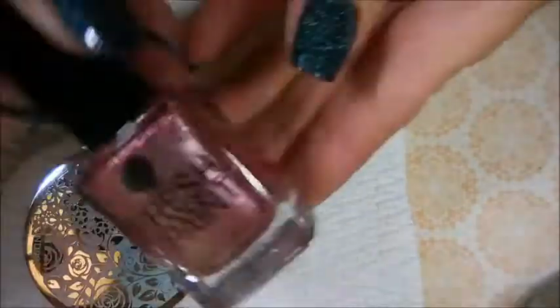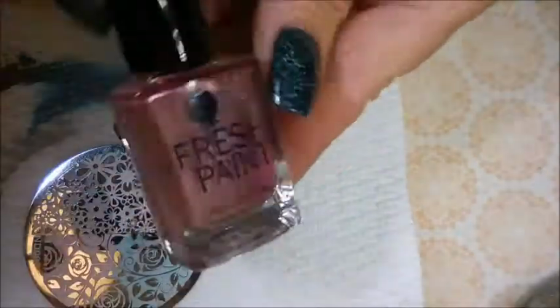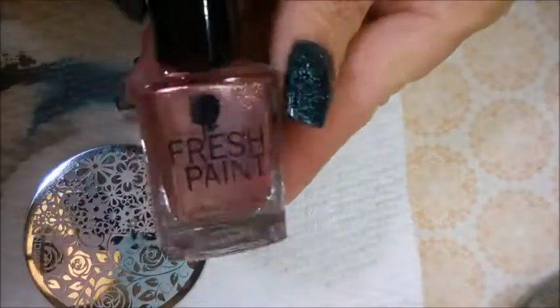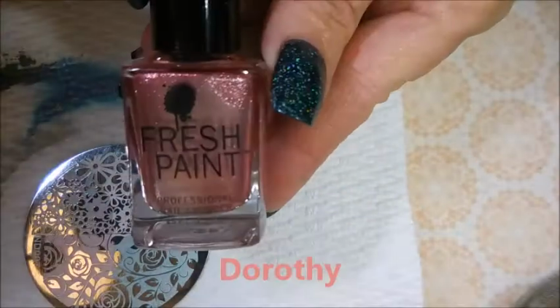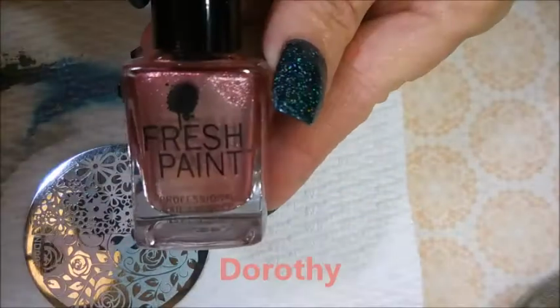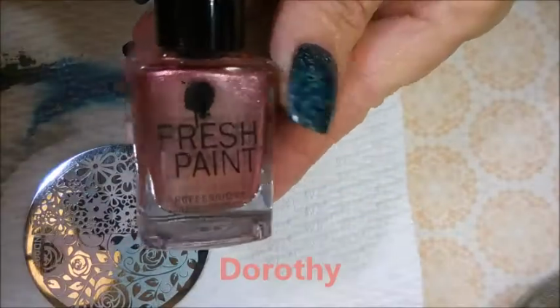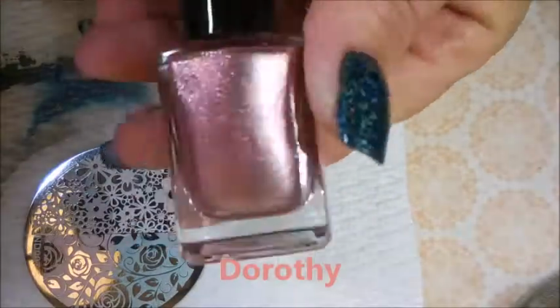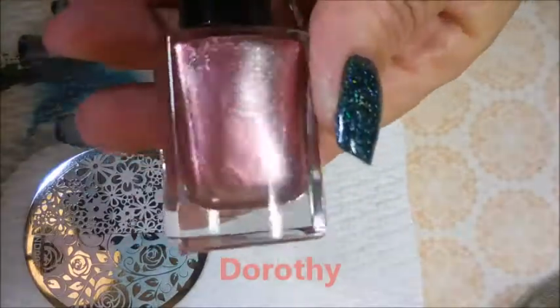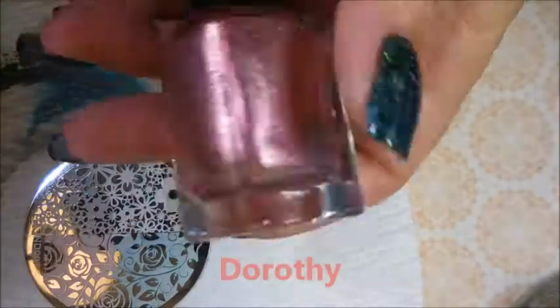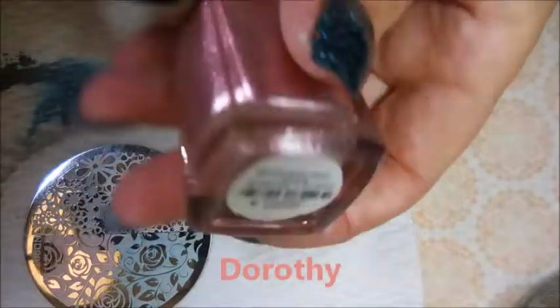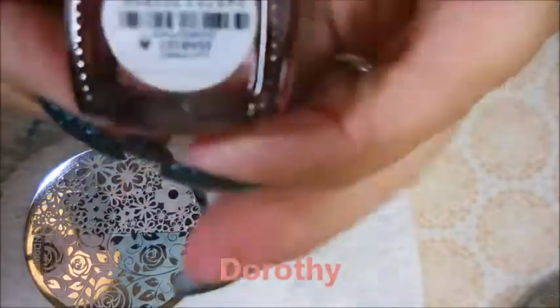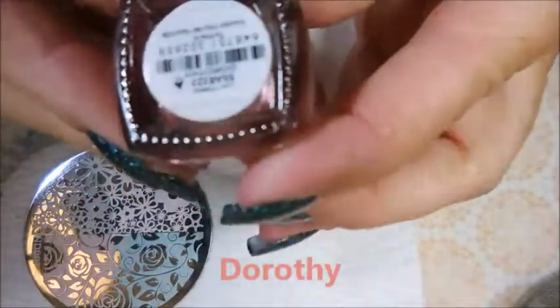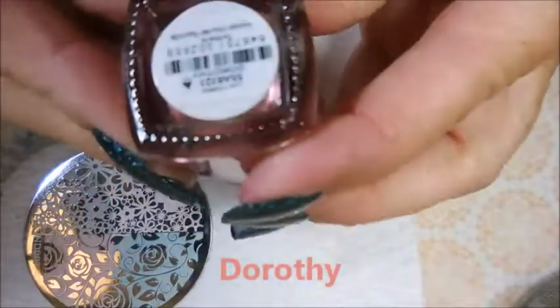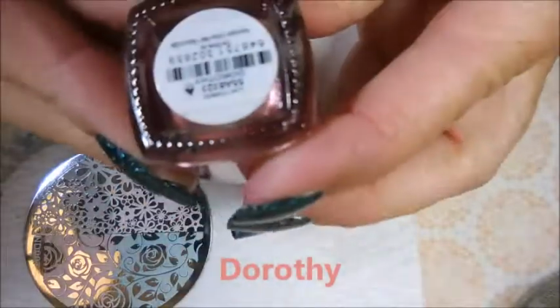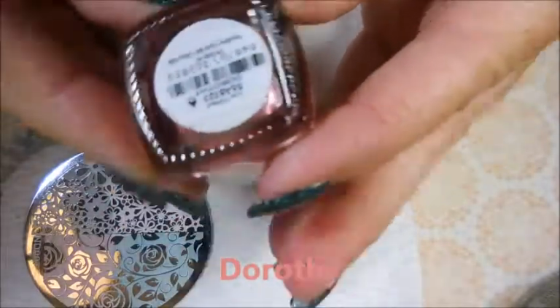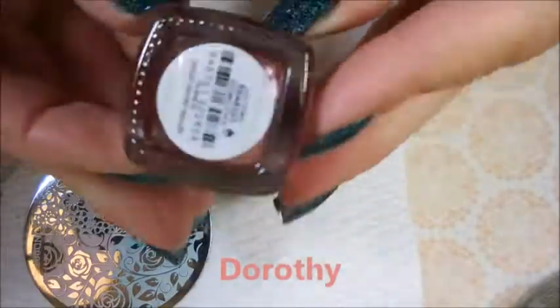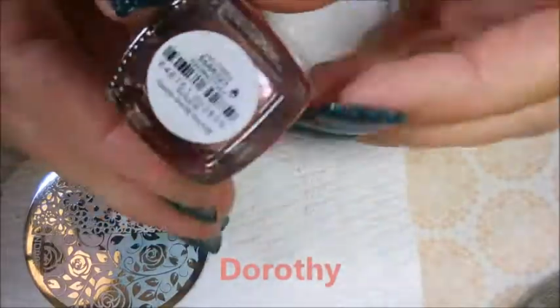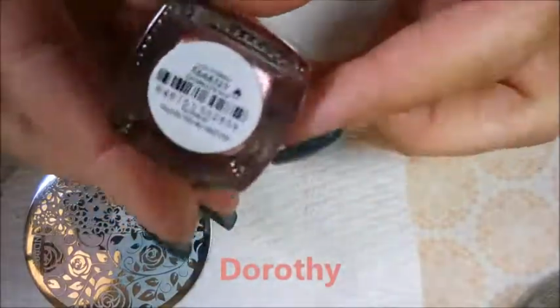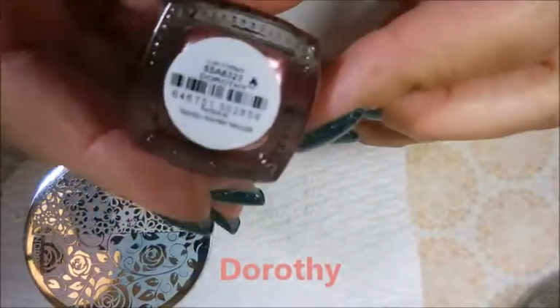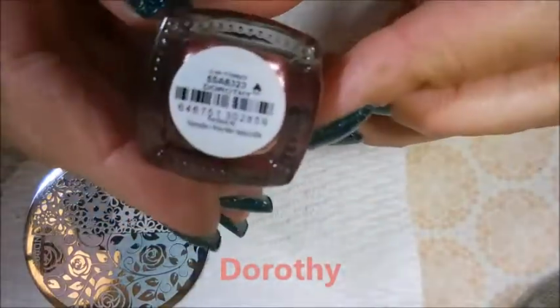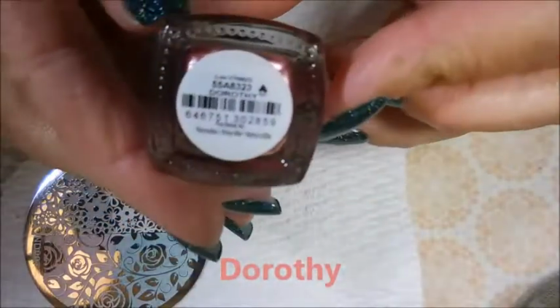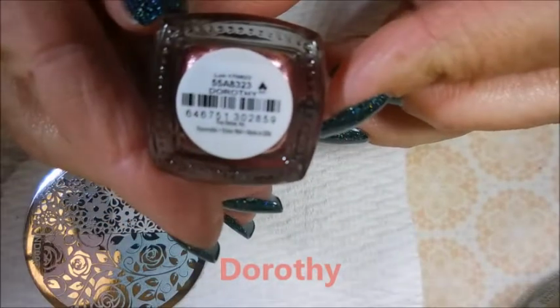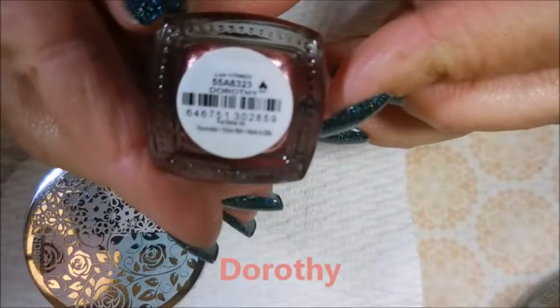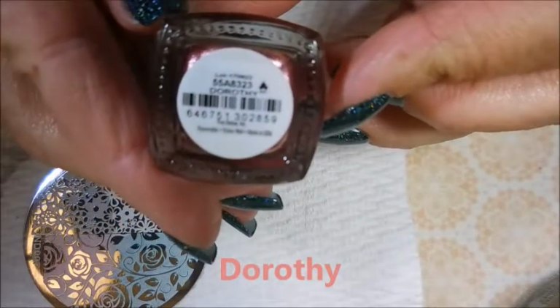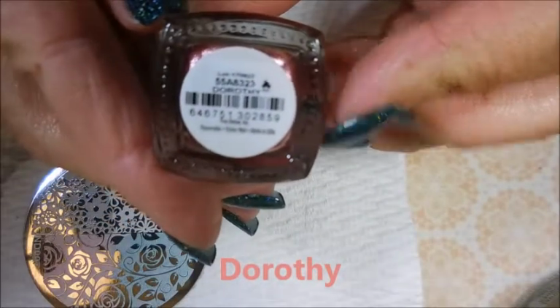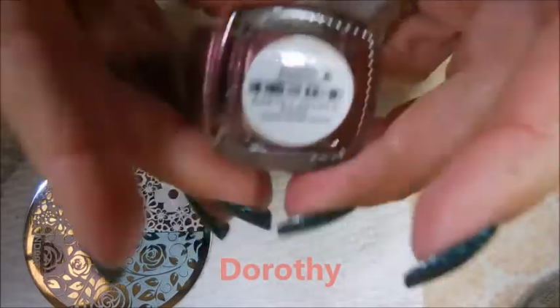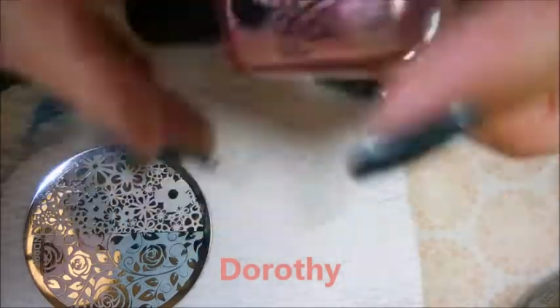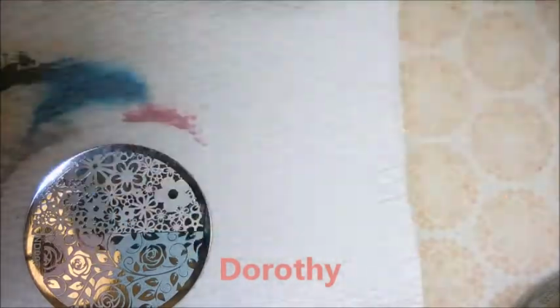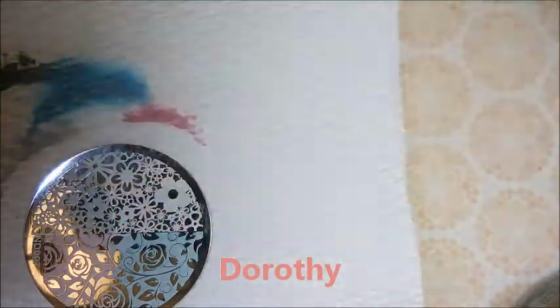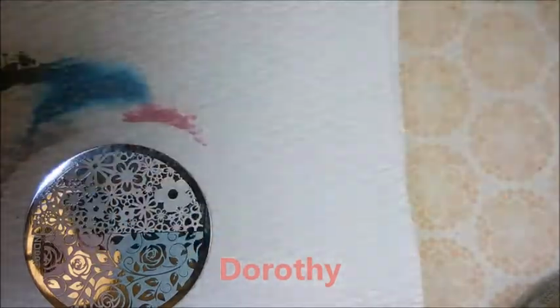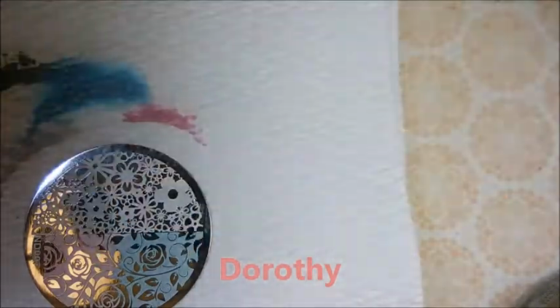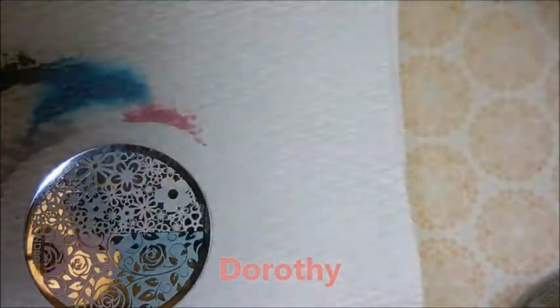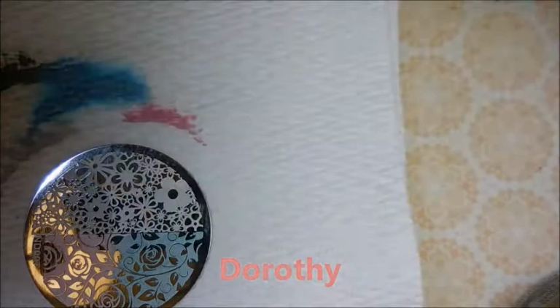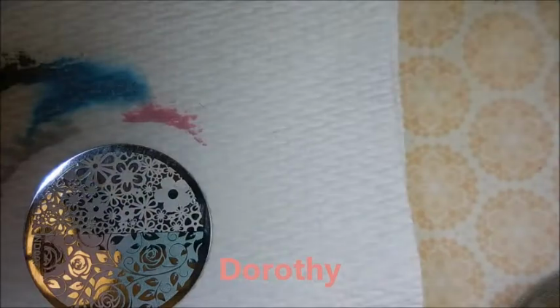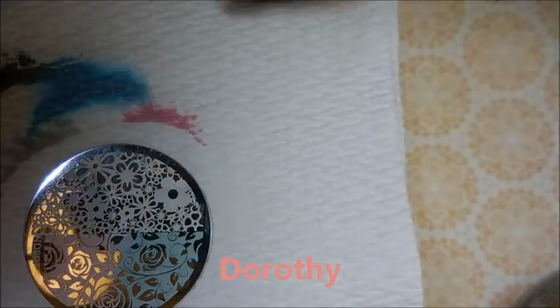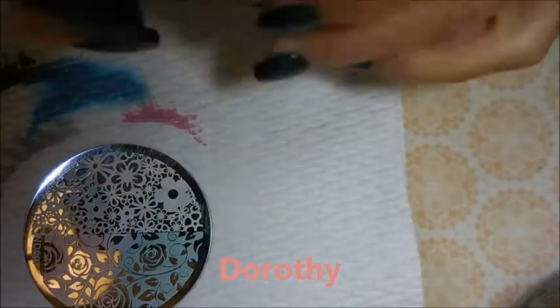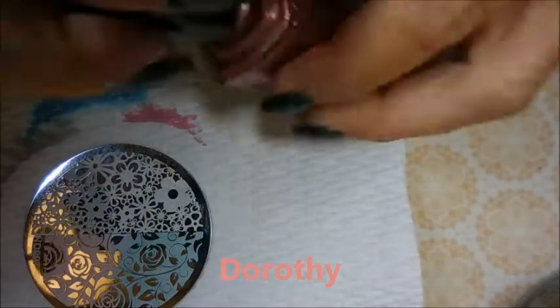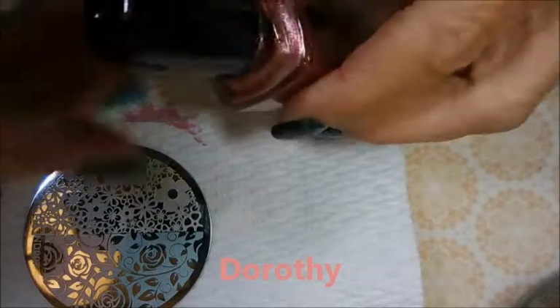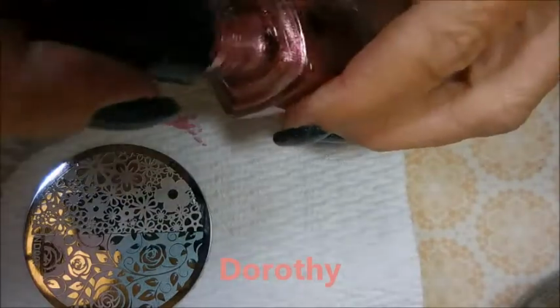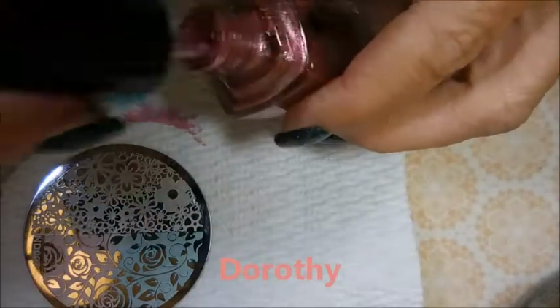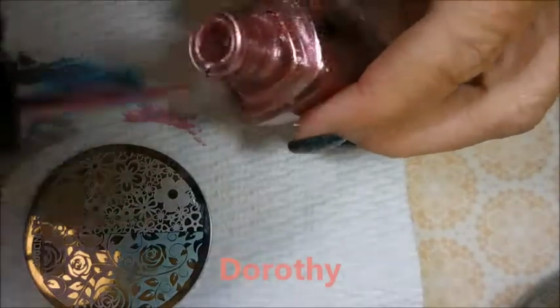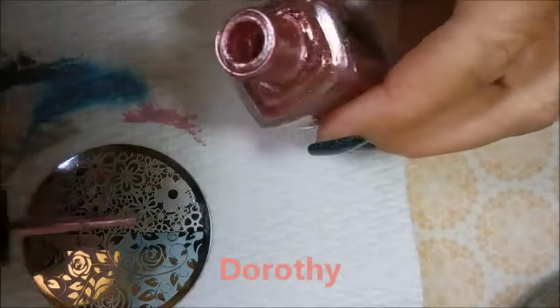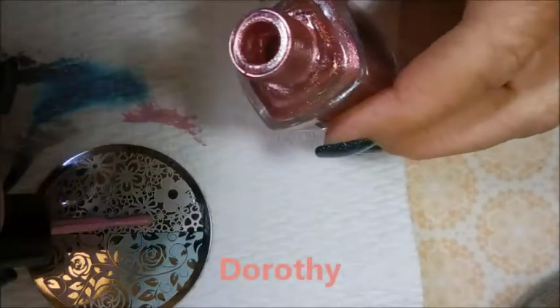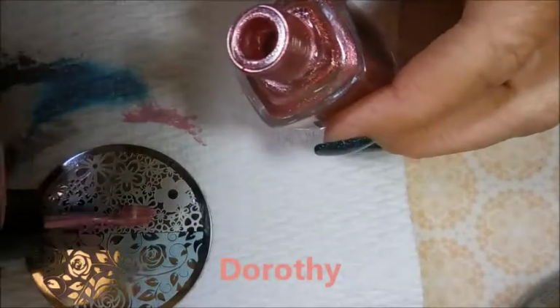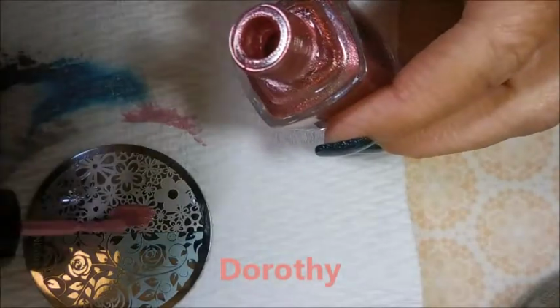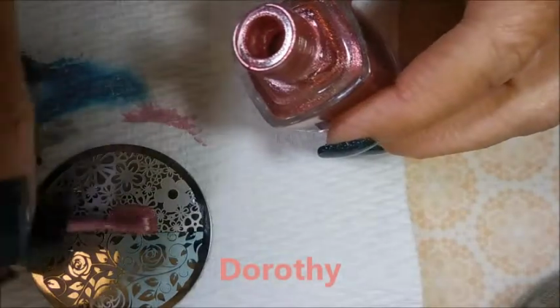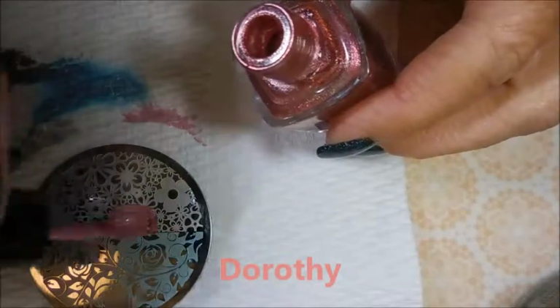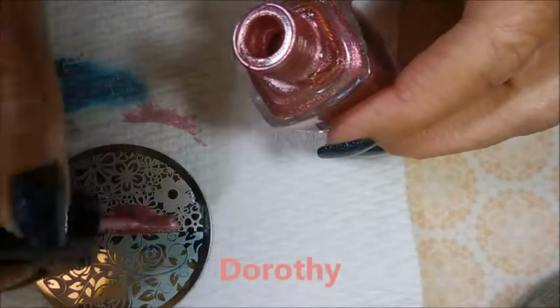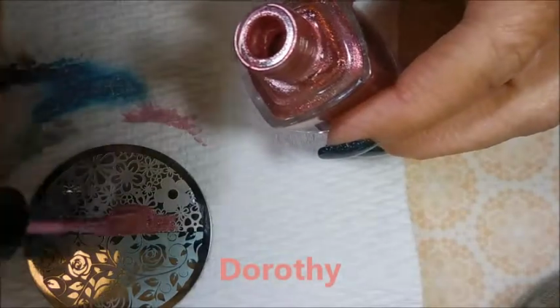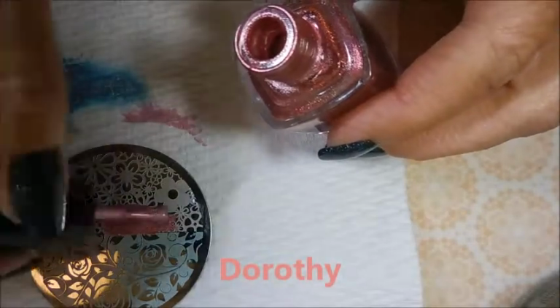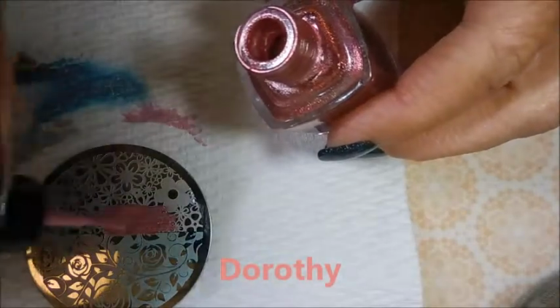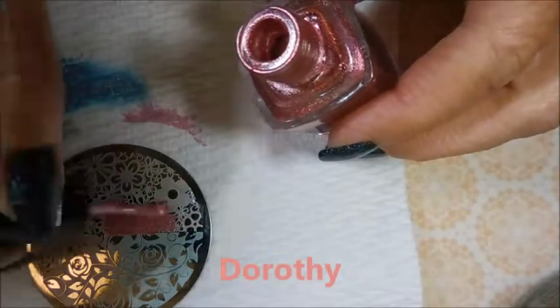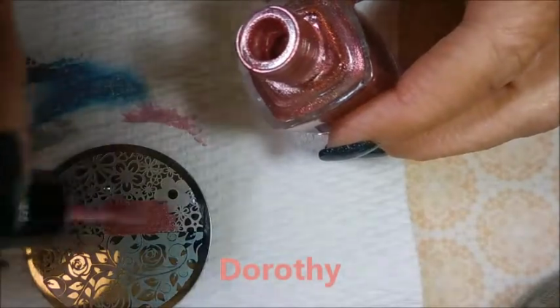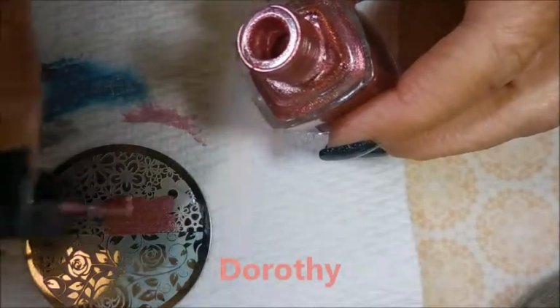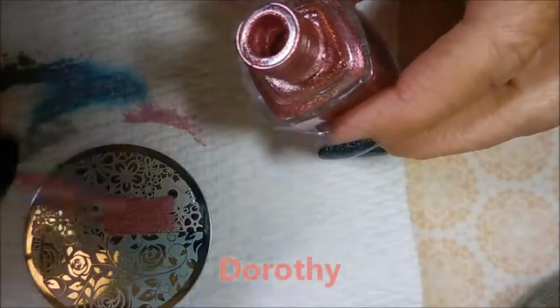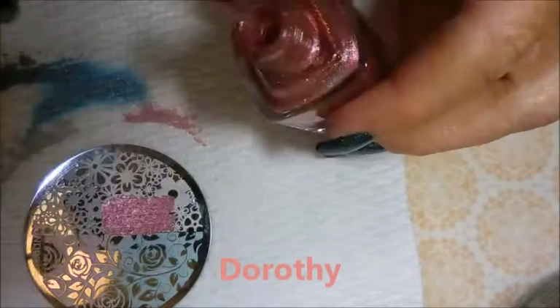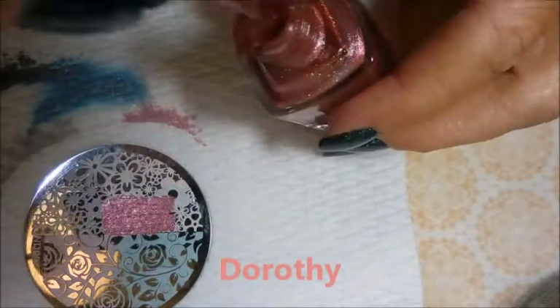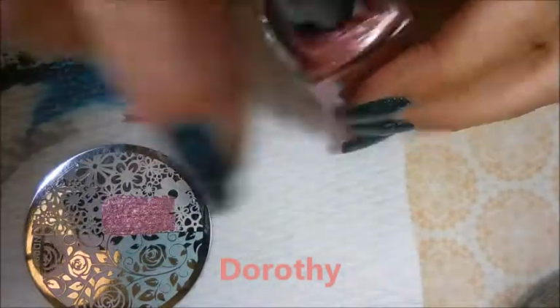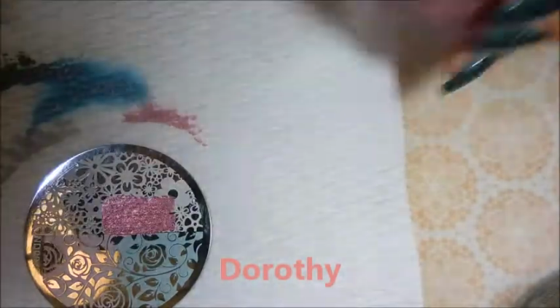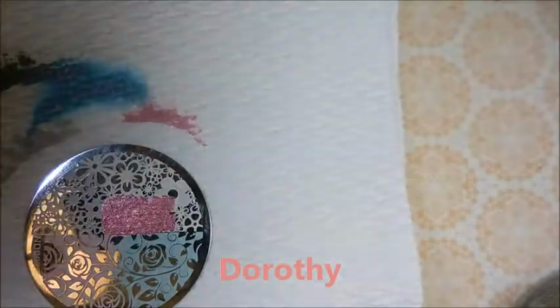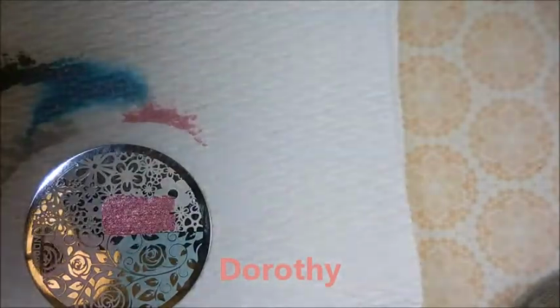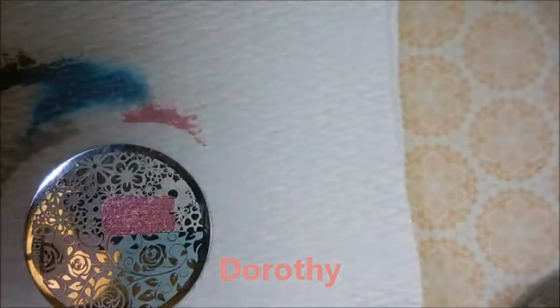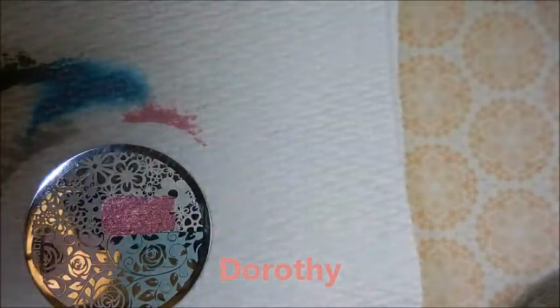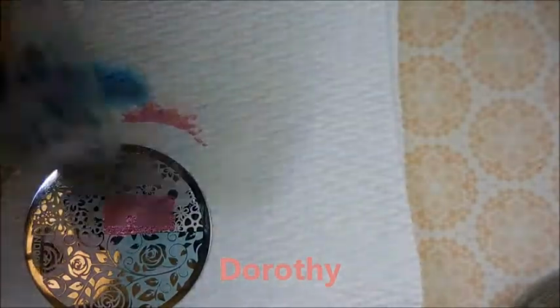But I was really tickled about this. And this is Dorothy — this one's more of a metallic polish.